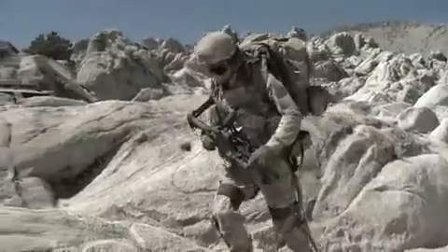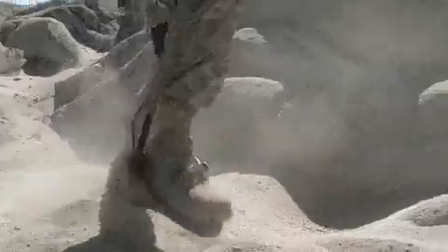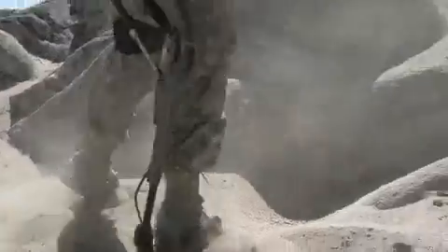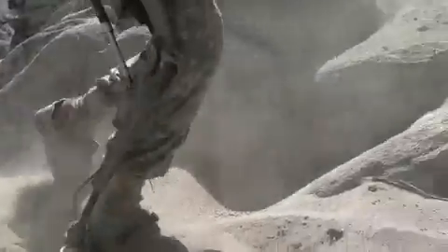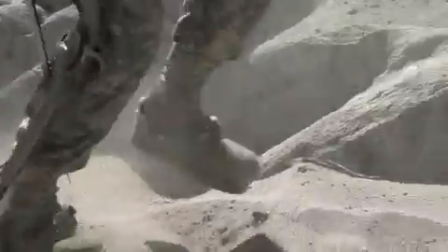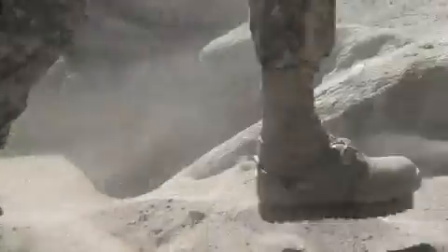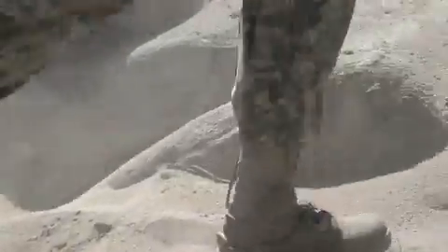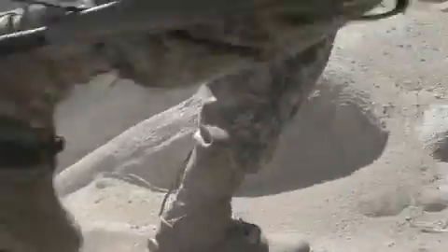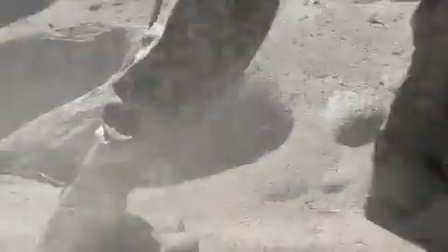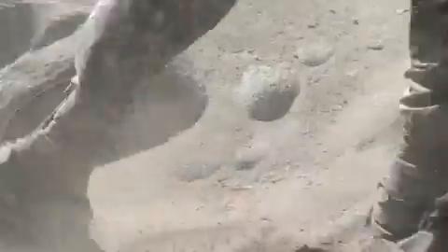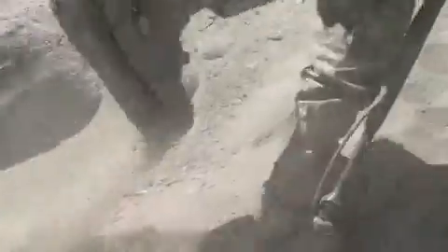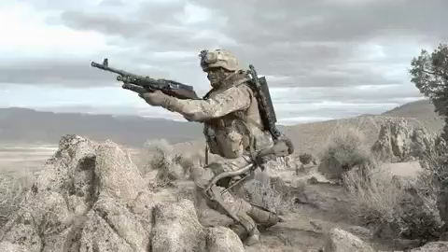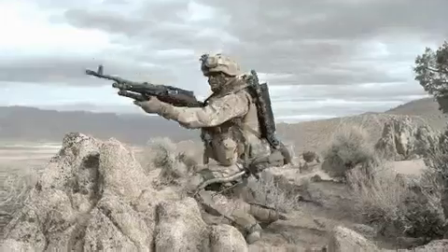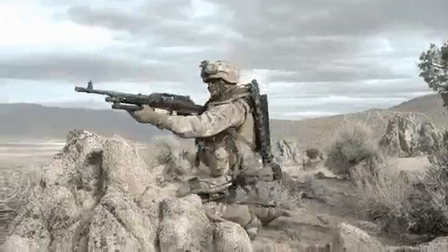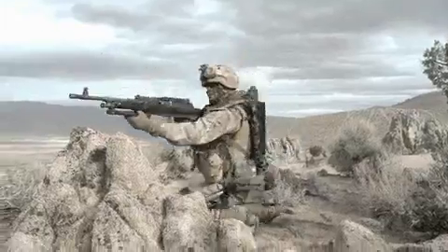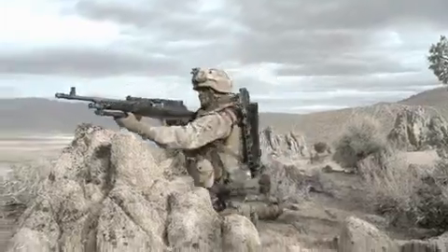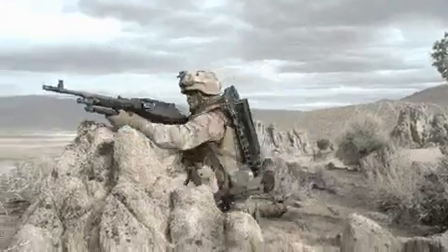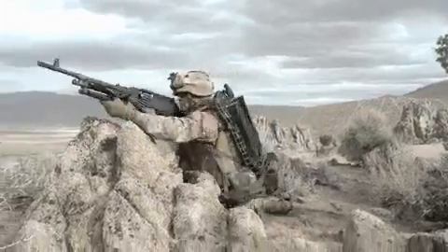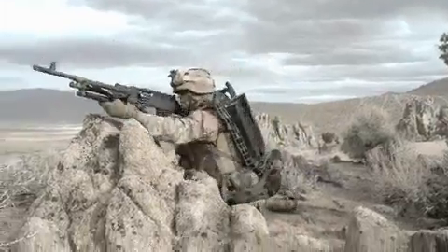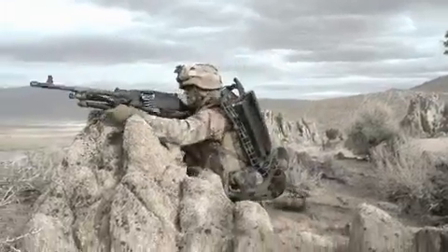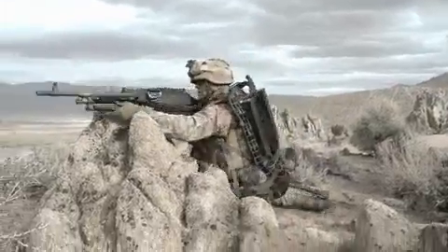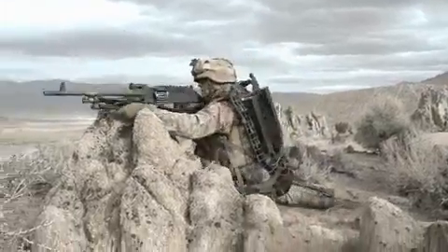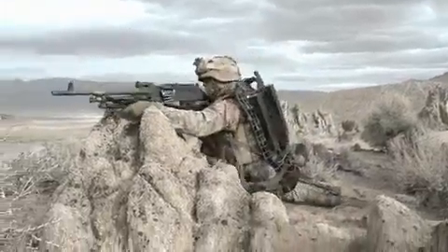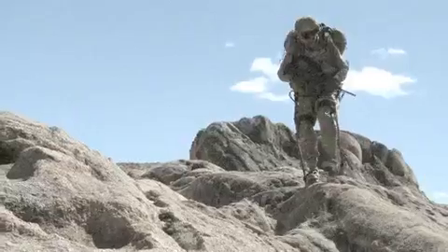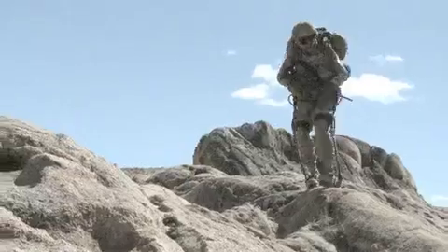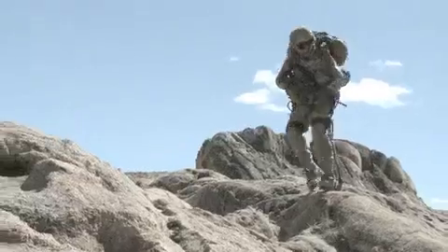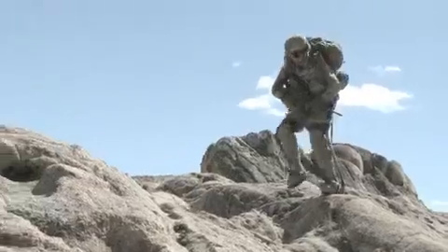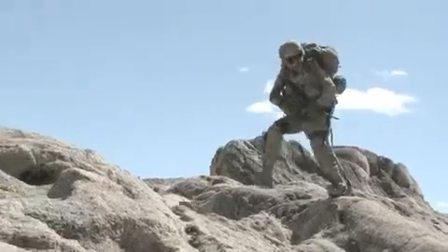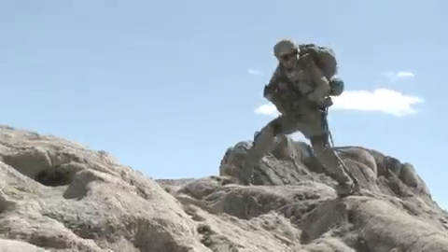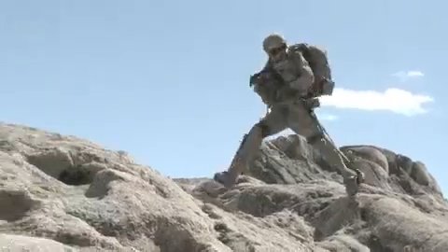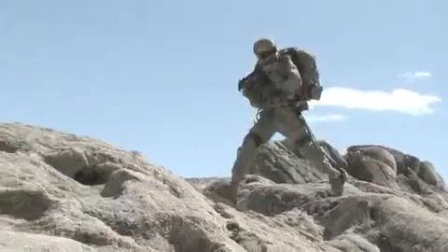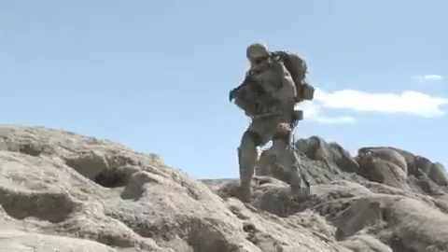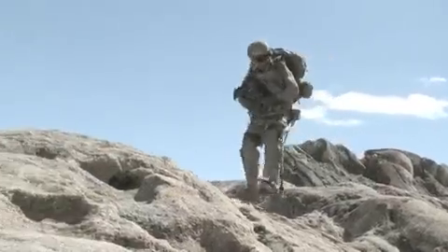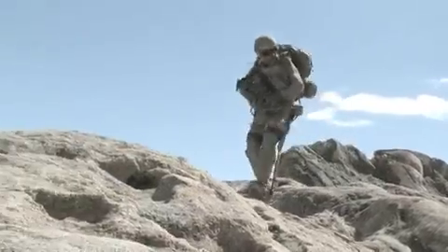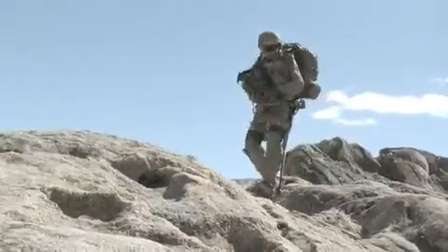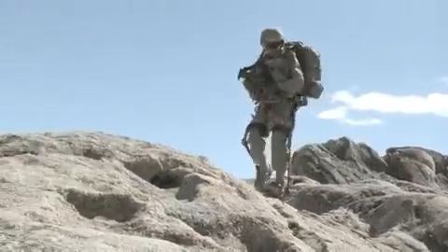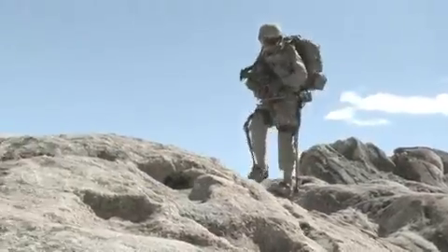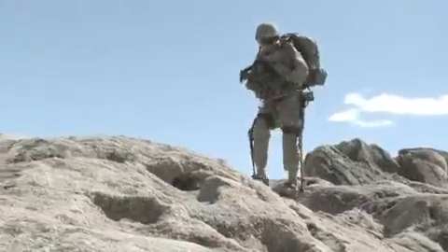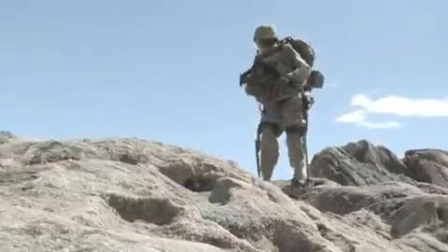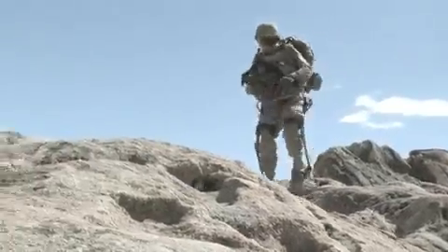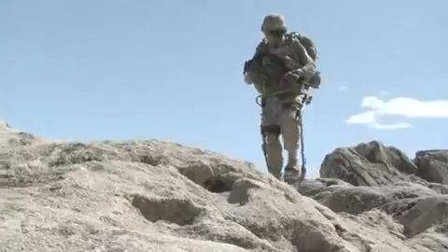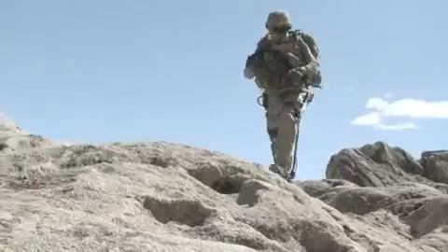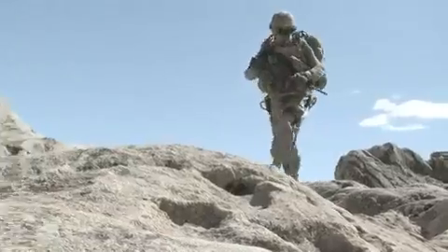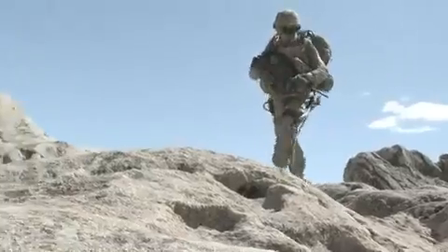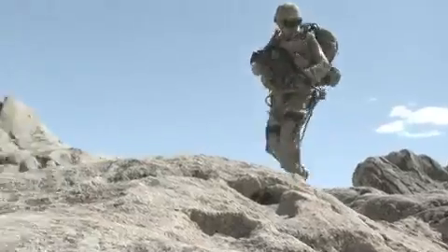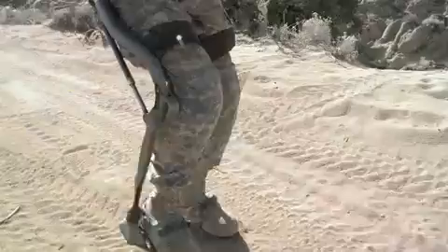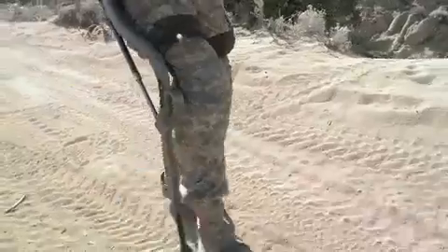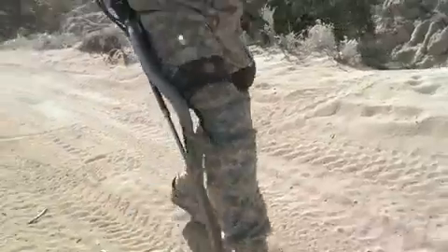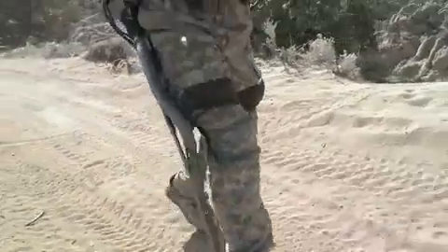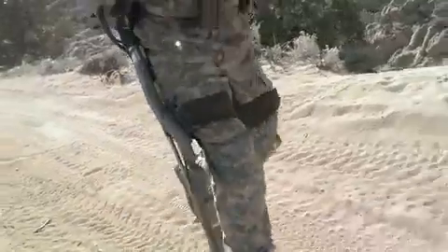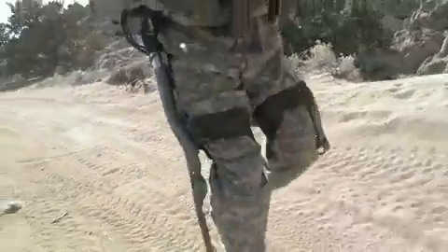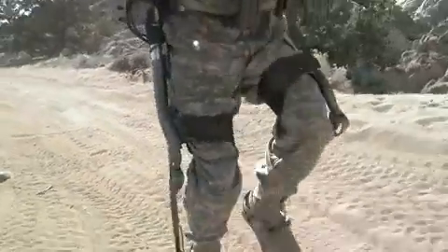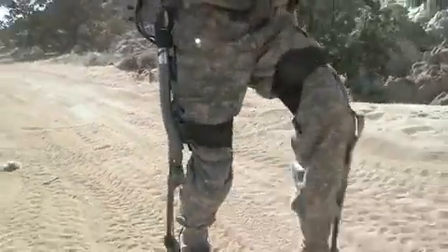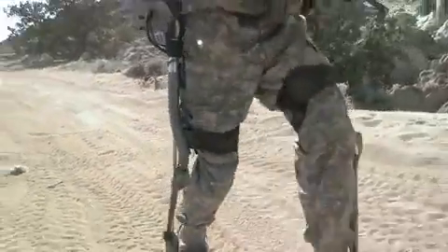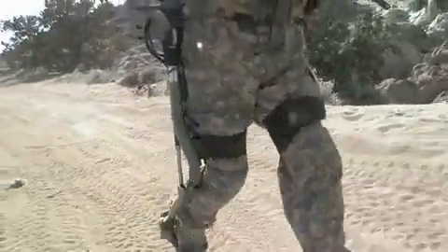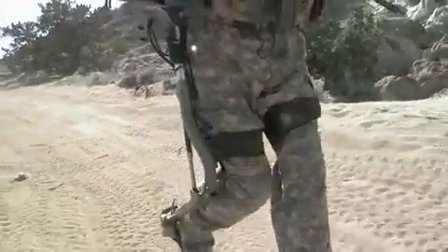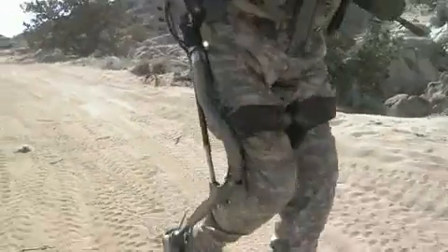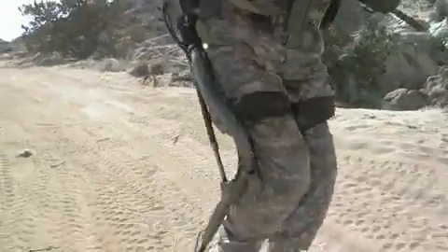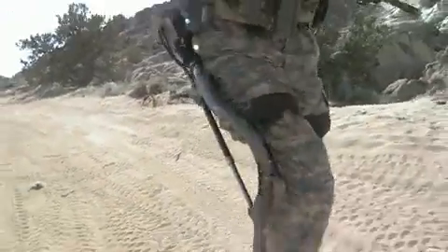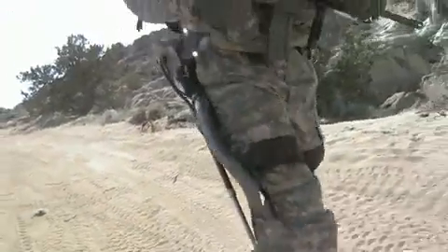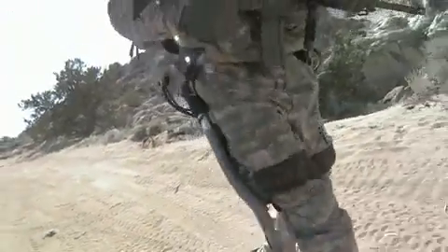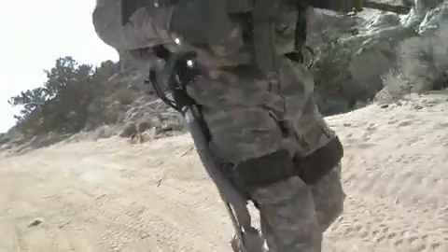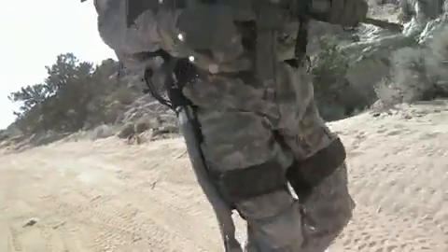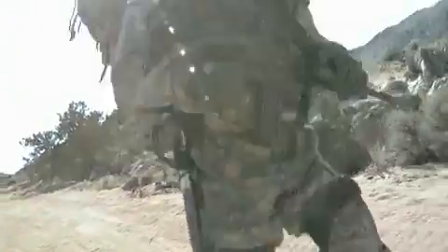You can walk, you can run, you can bend, you can crawl, you can leap. It does not impede your range of motion whatsoever.